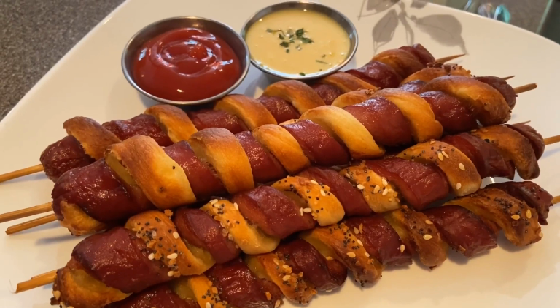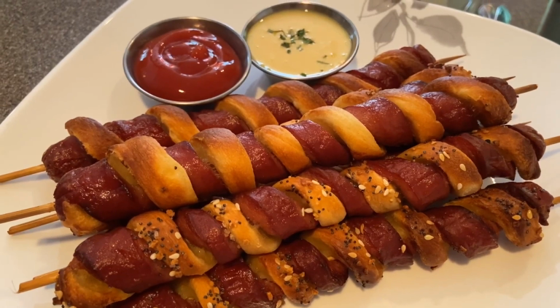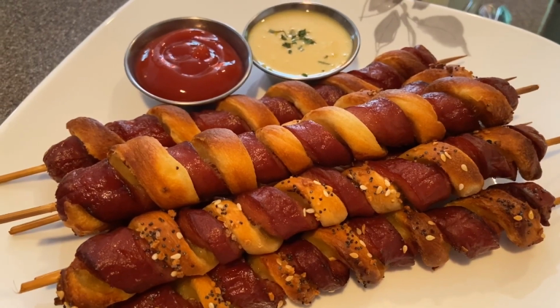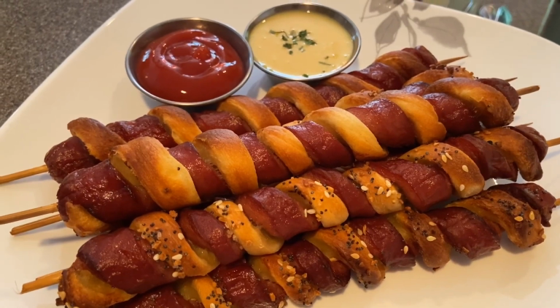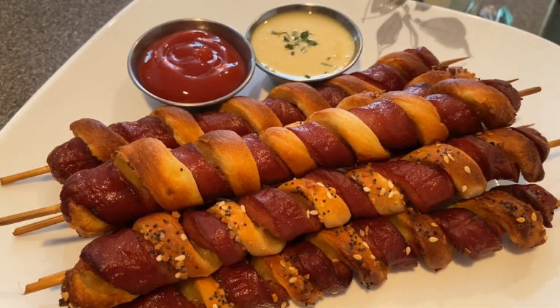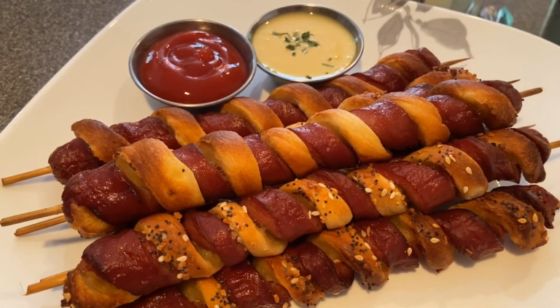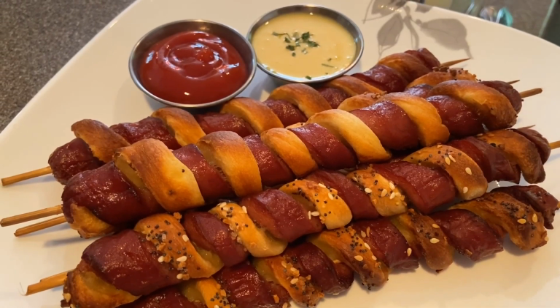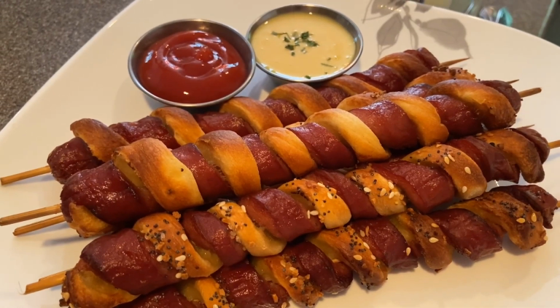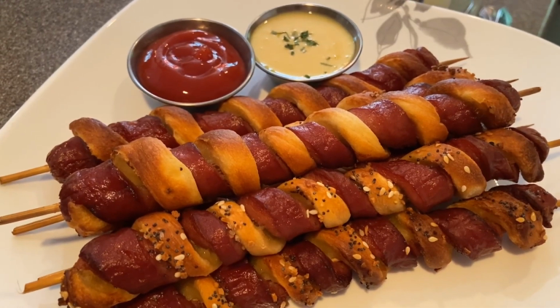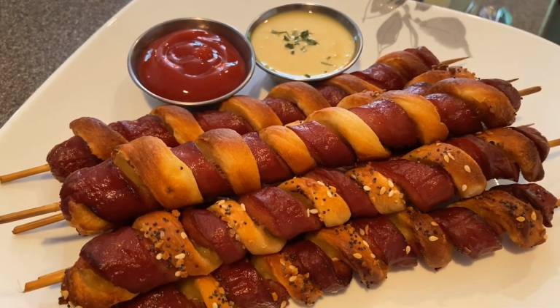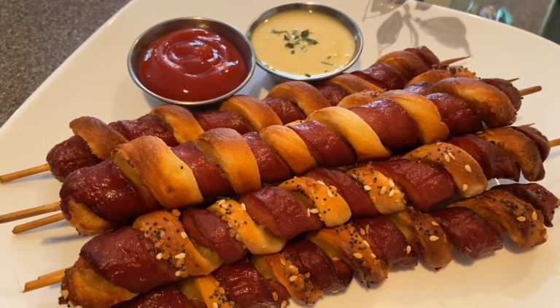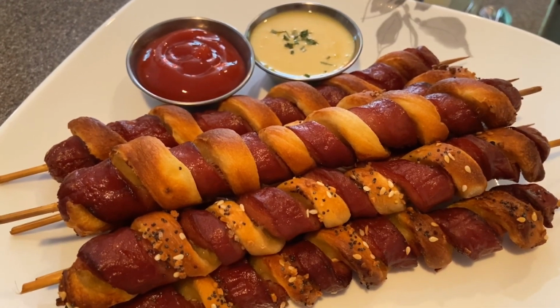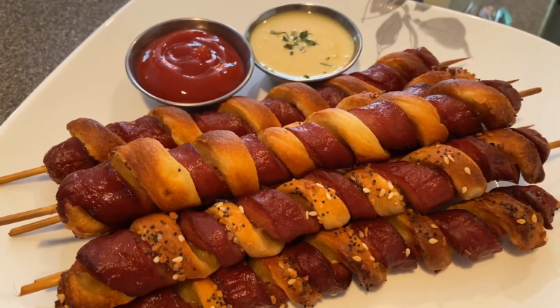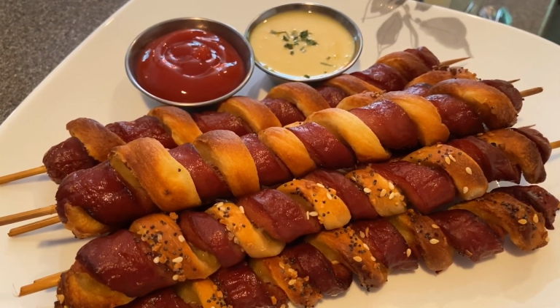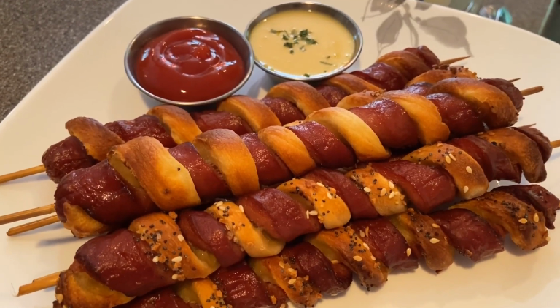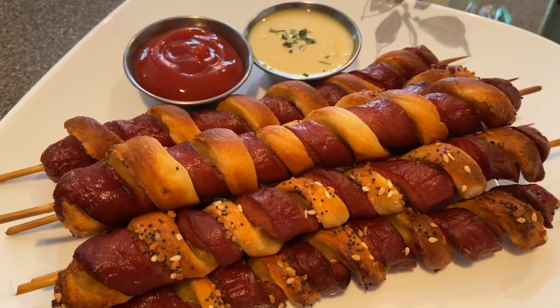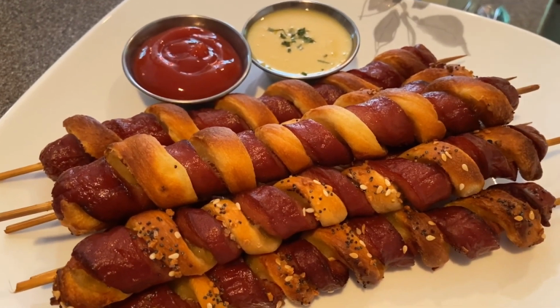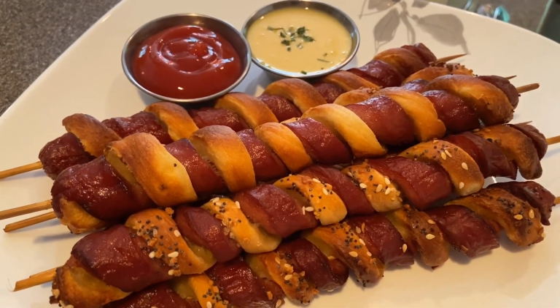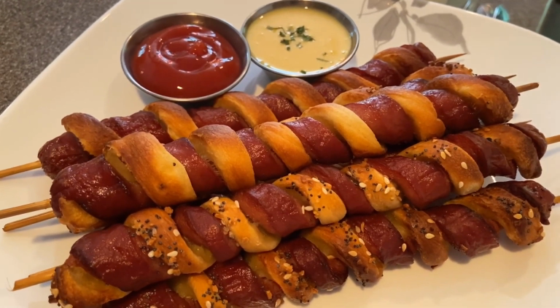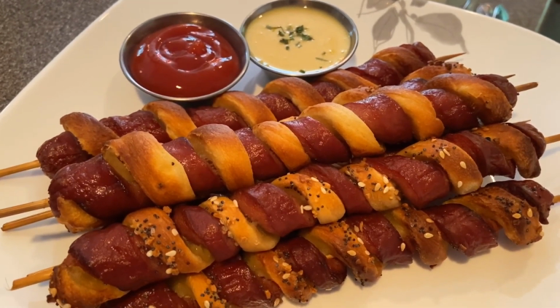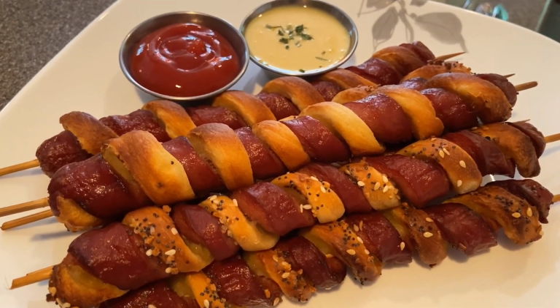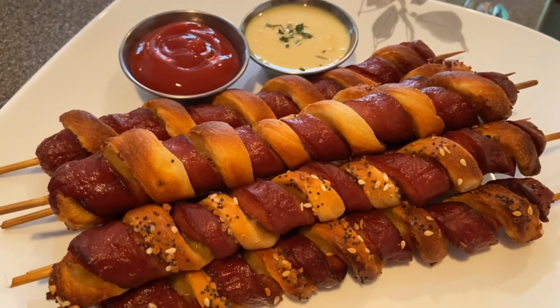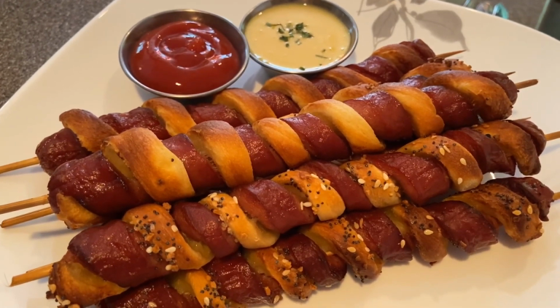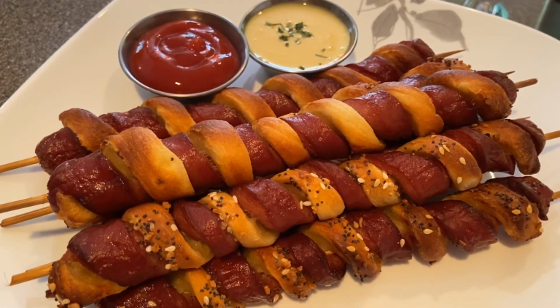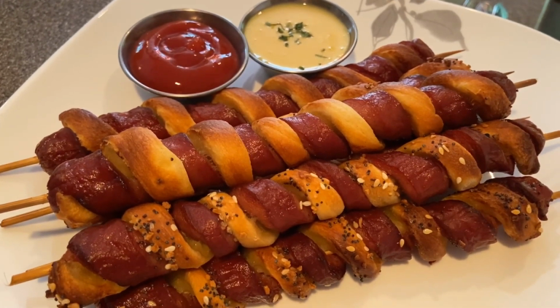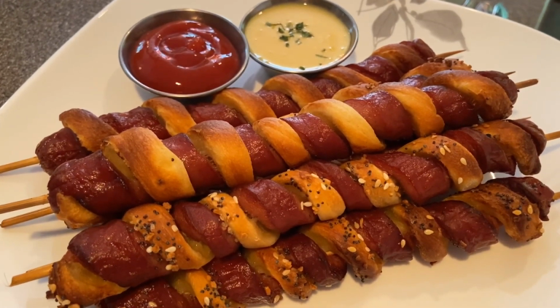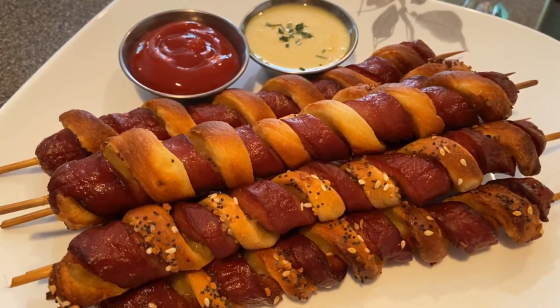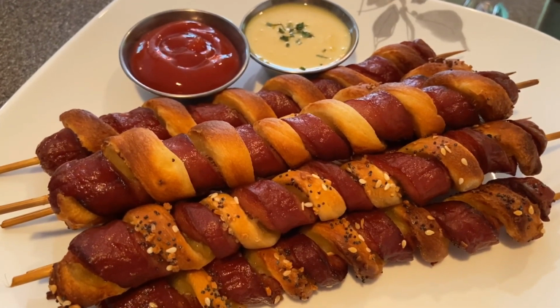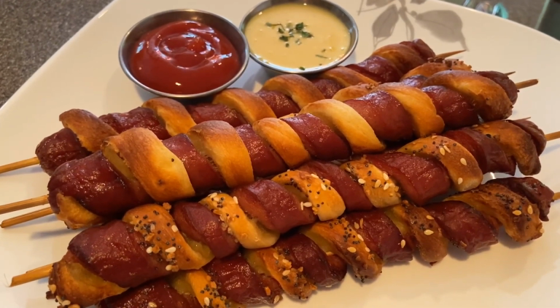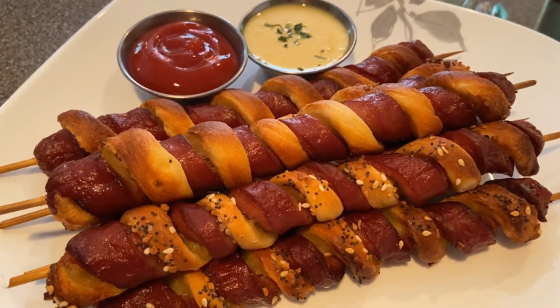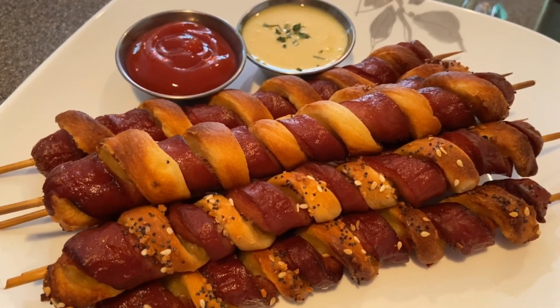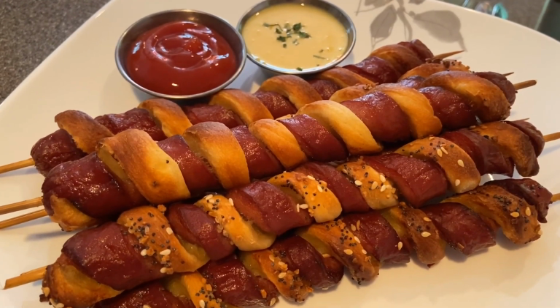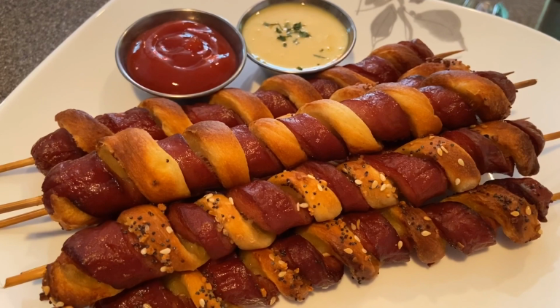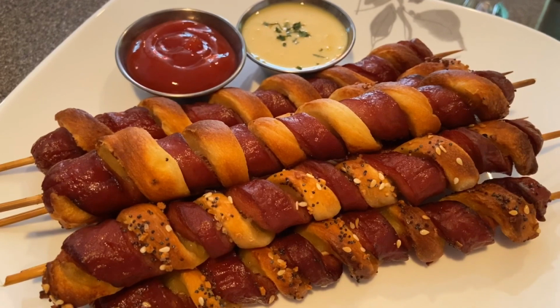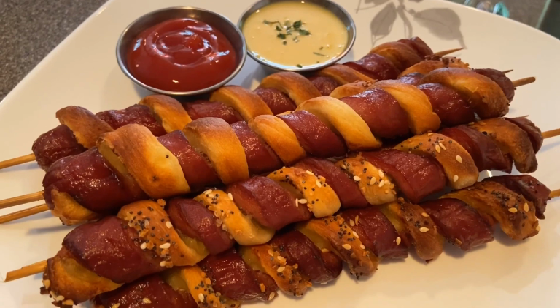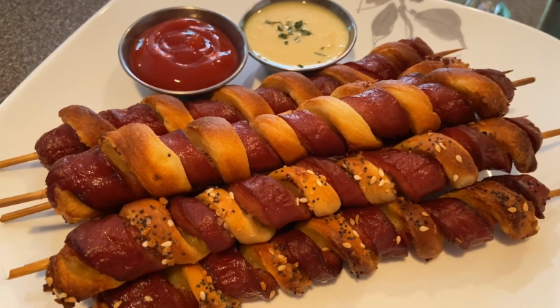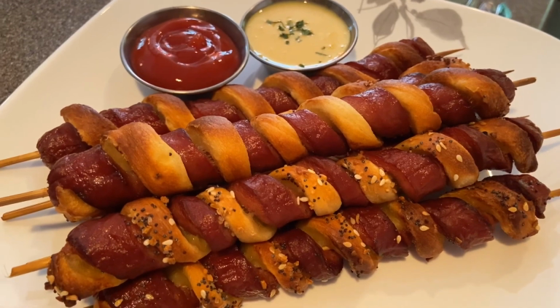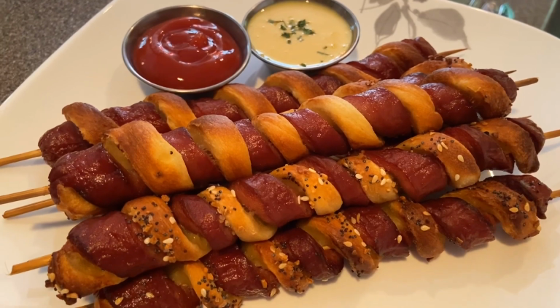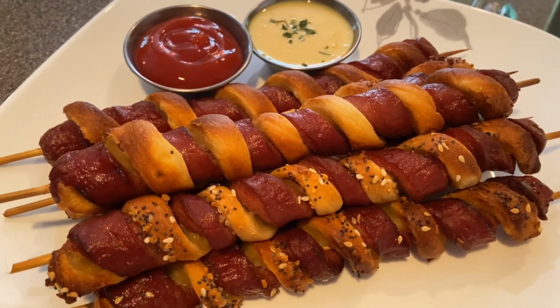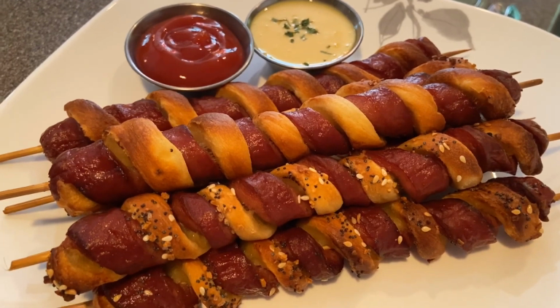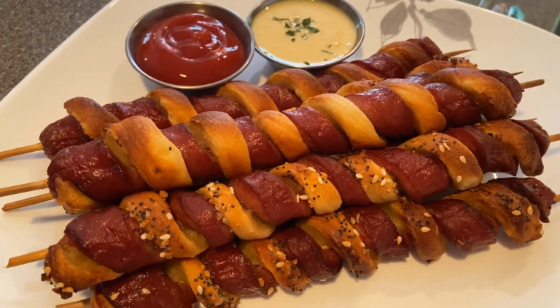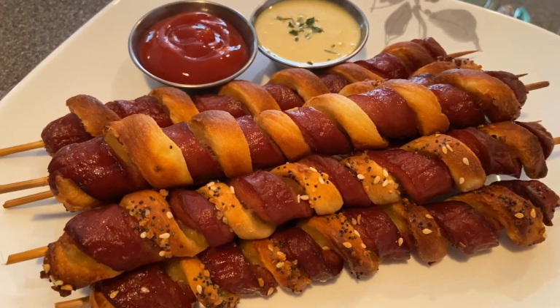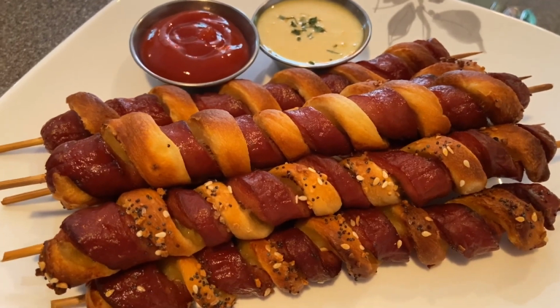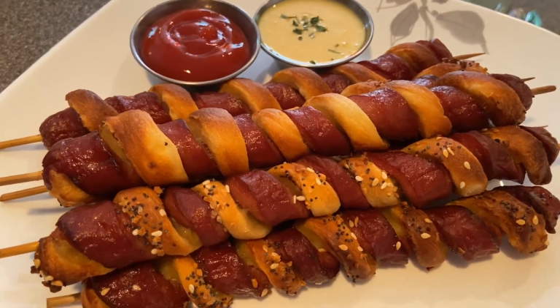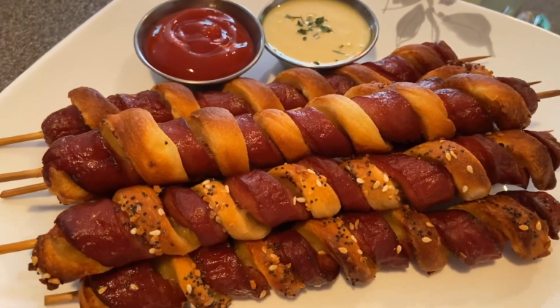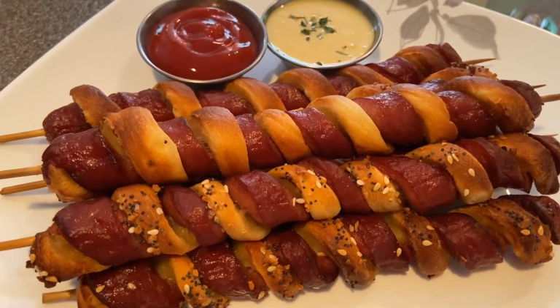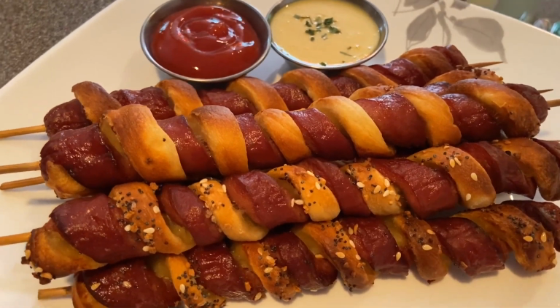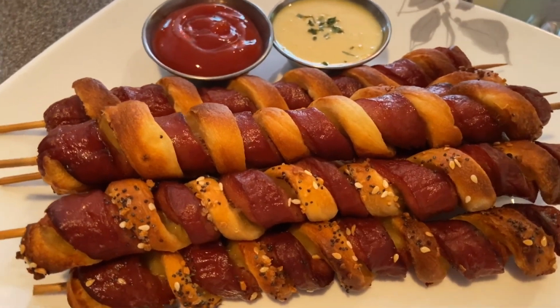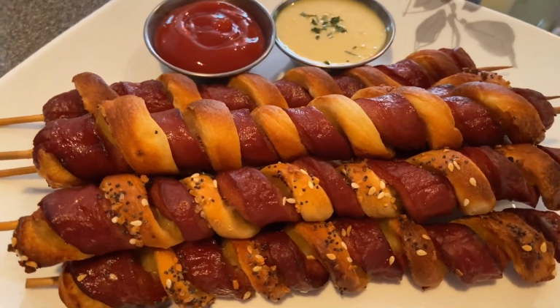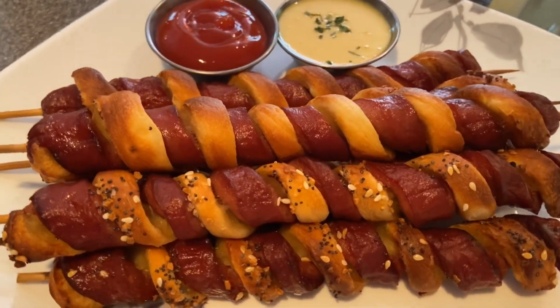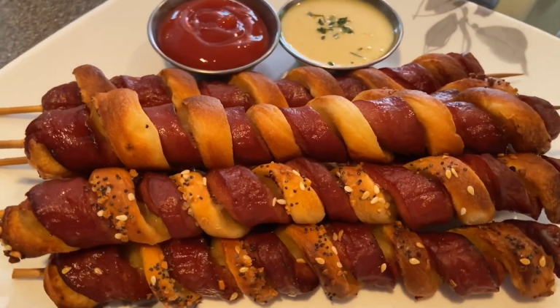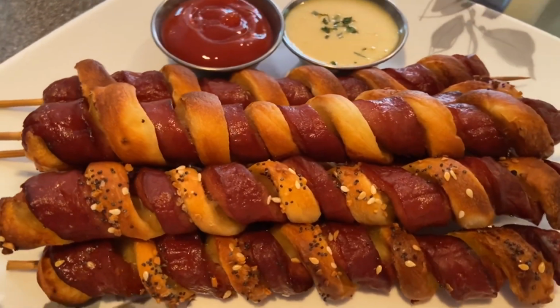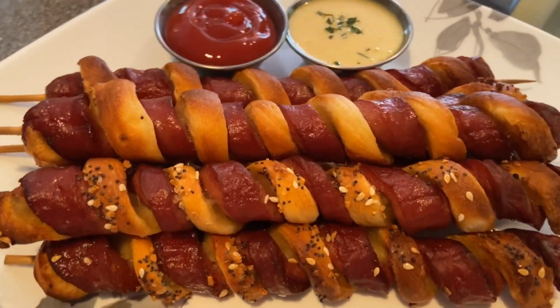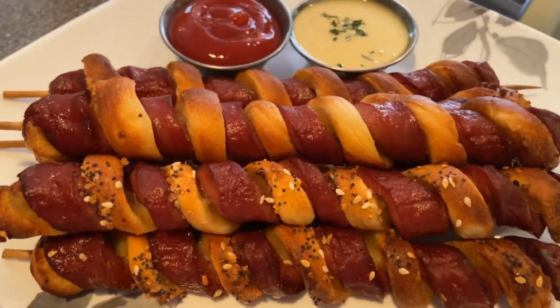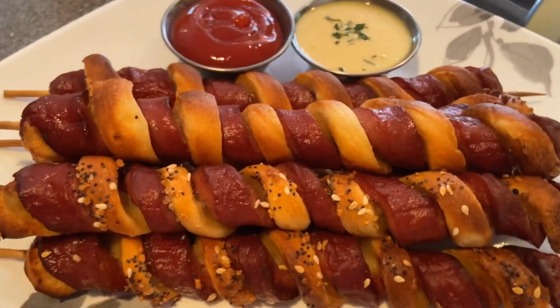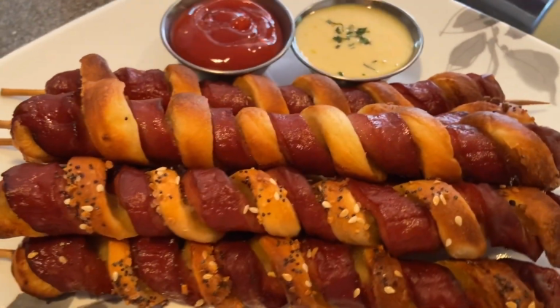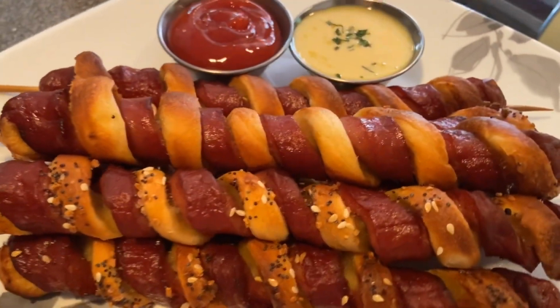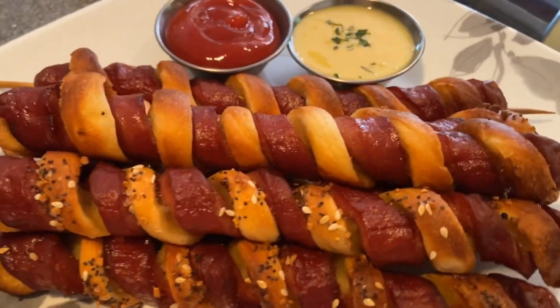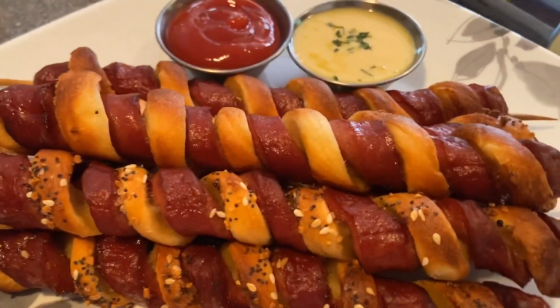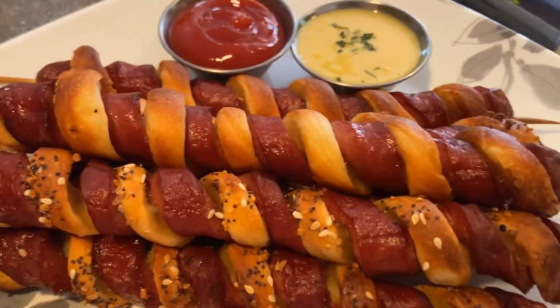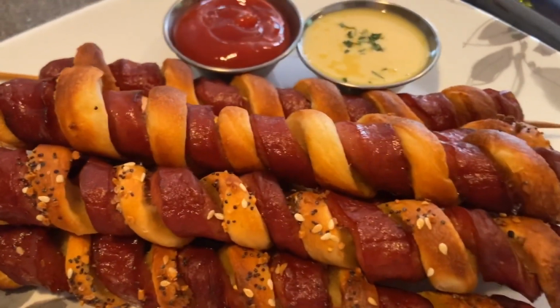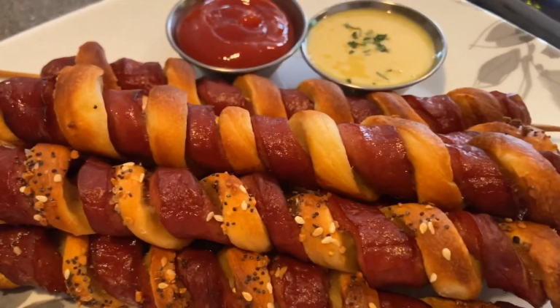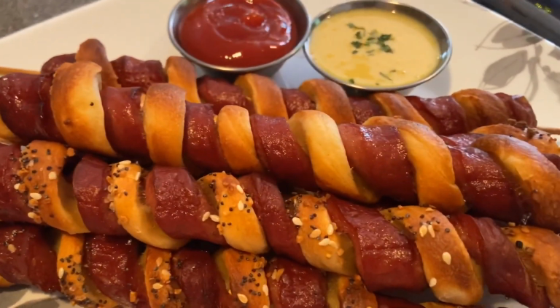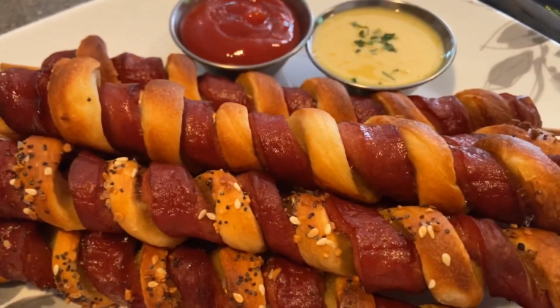Hi guys, thanks for tuning in to ChefGirlRD. Today I'm going to be showing you how to make these Crescent Roll Hot Dog Twists in your Ninja Grill.